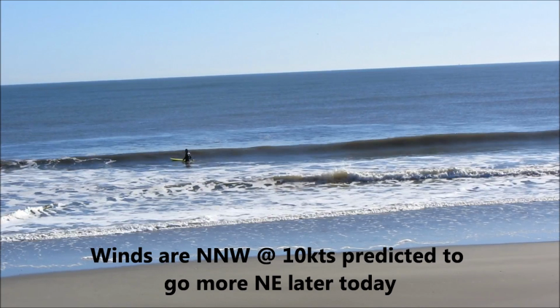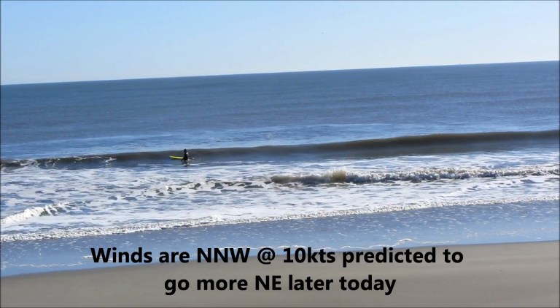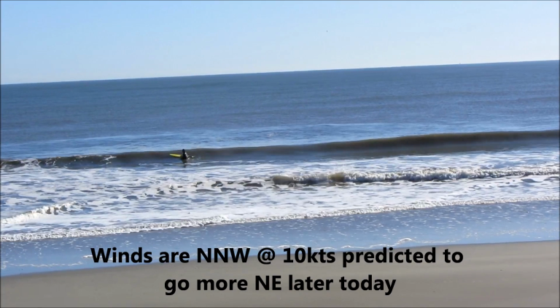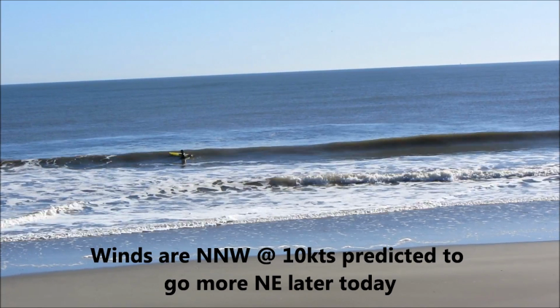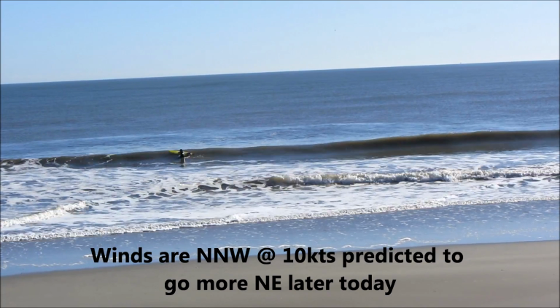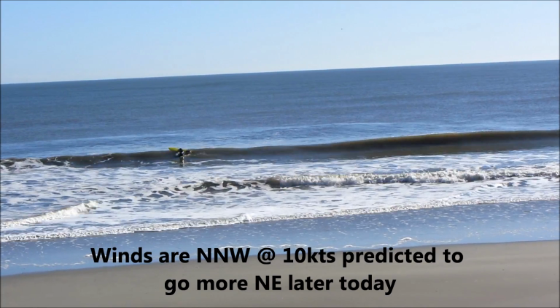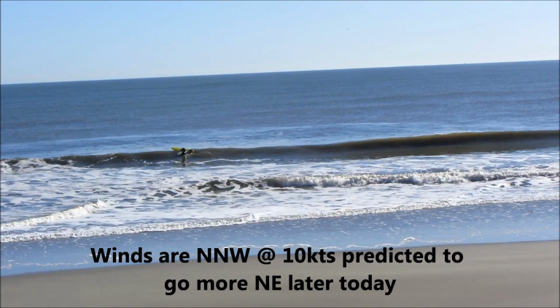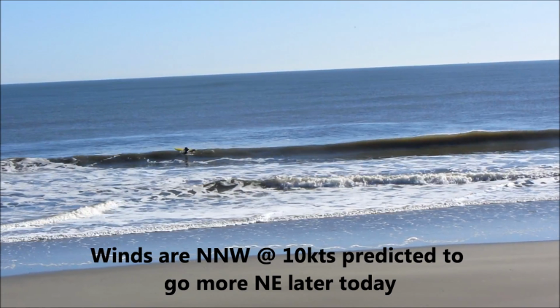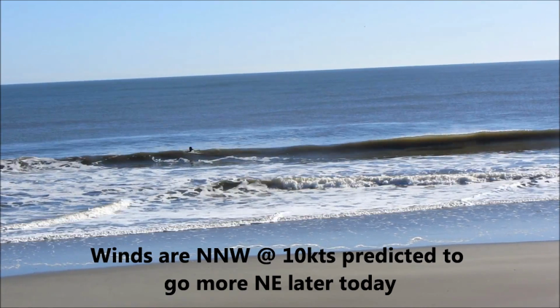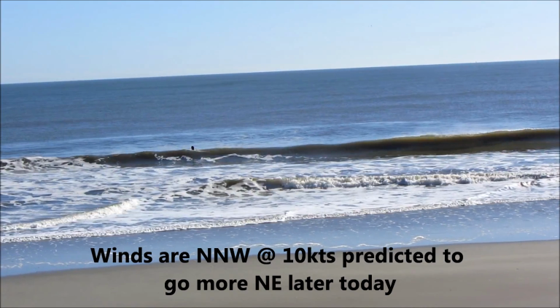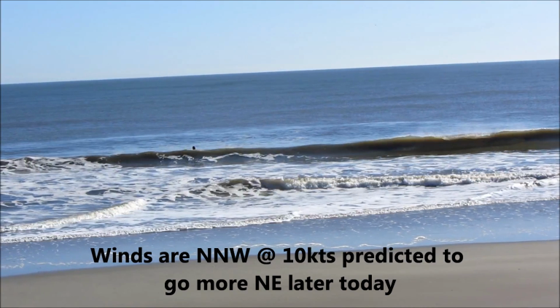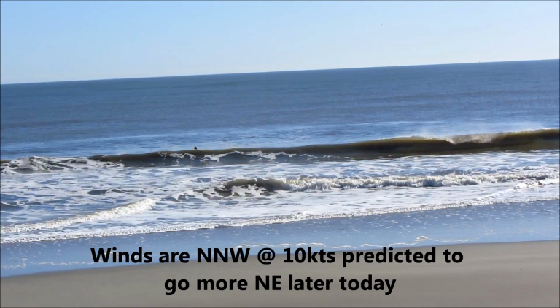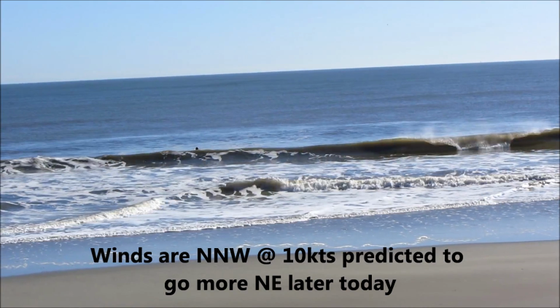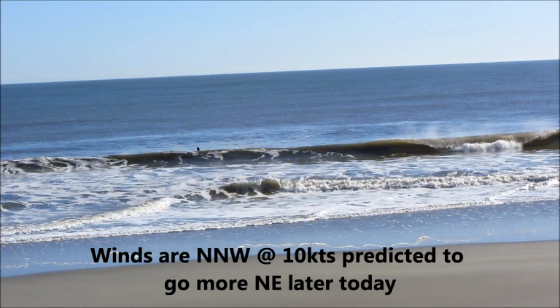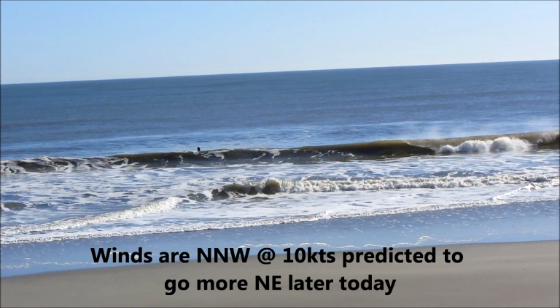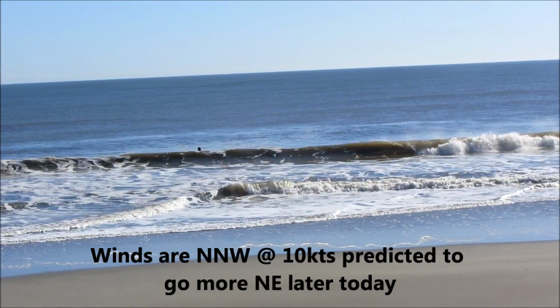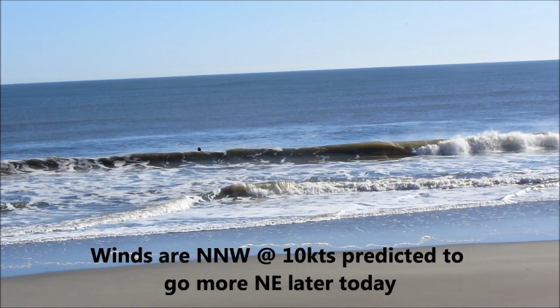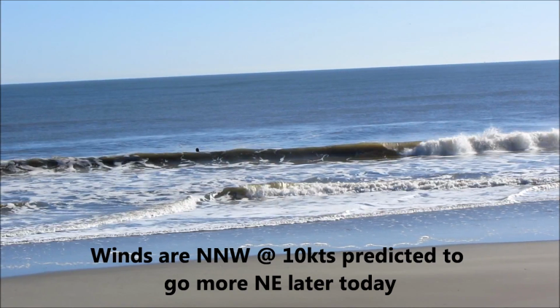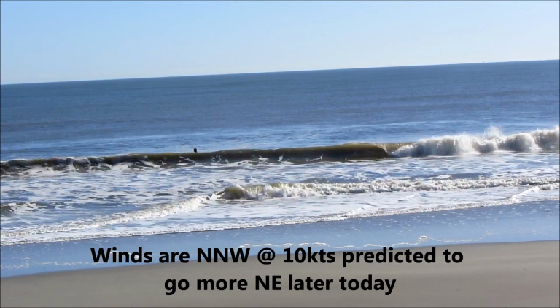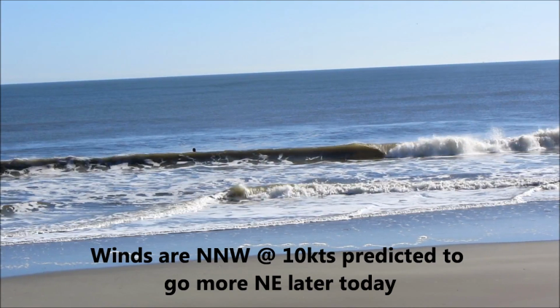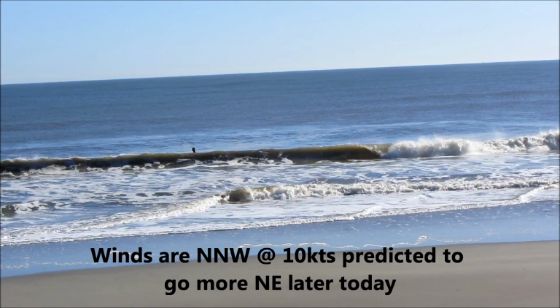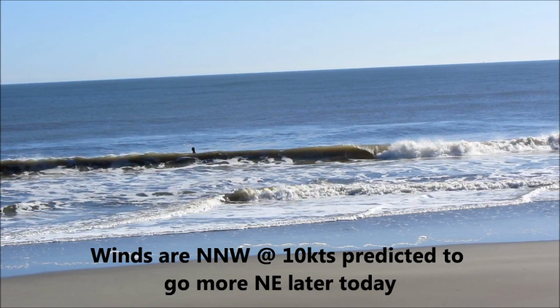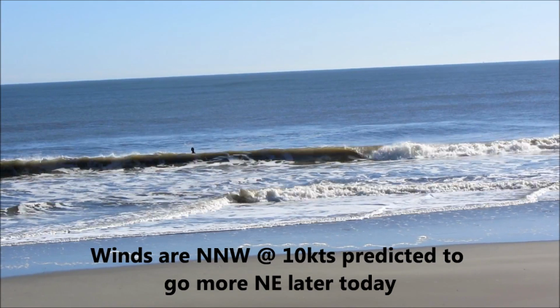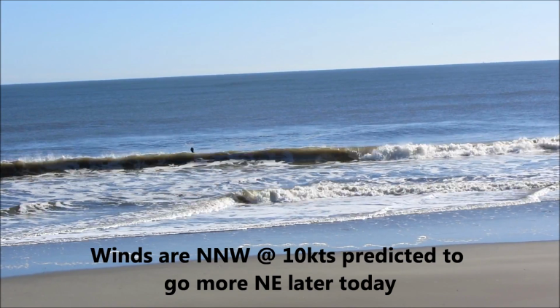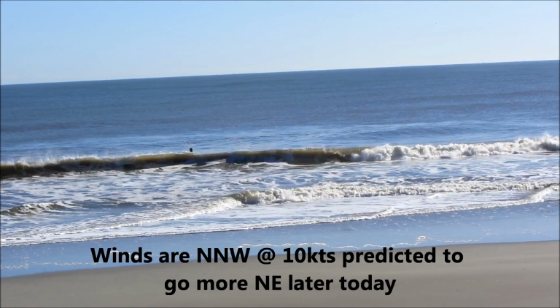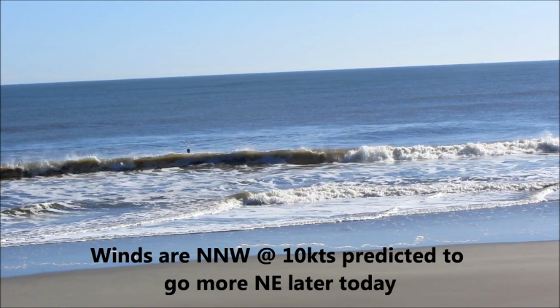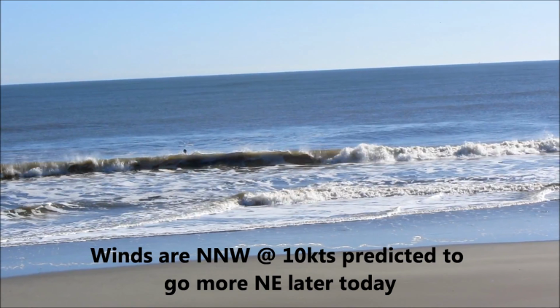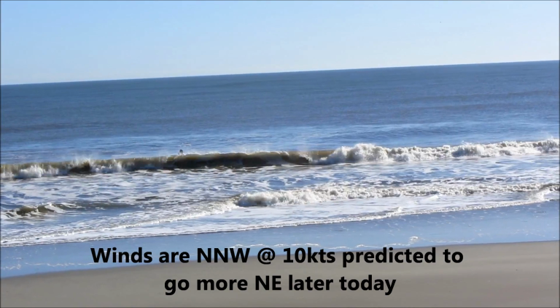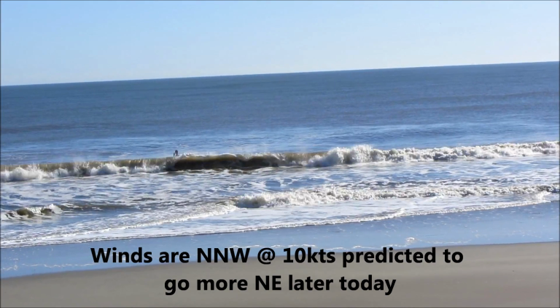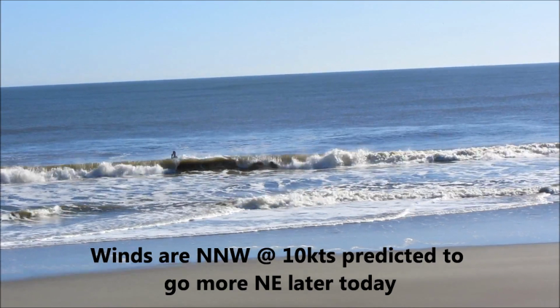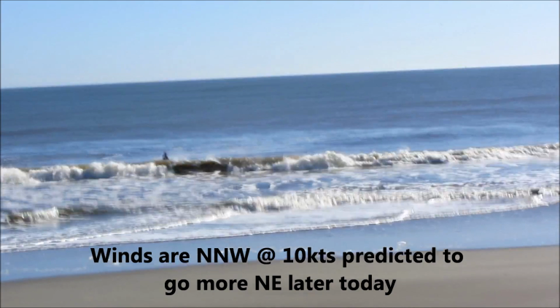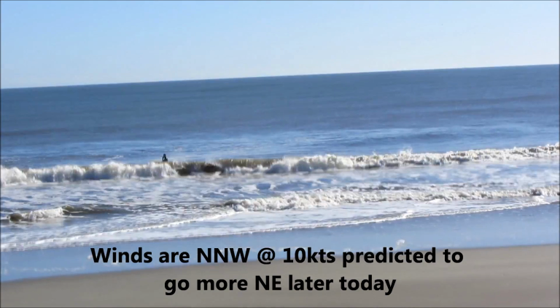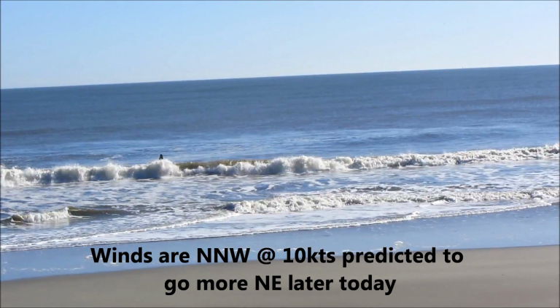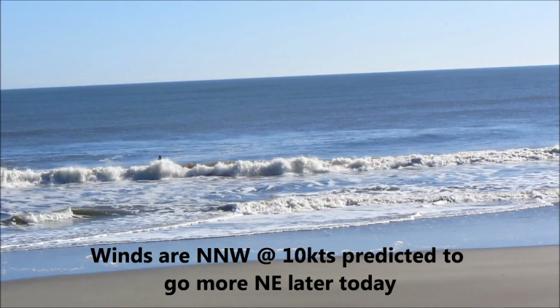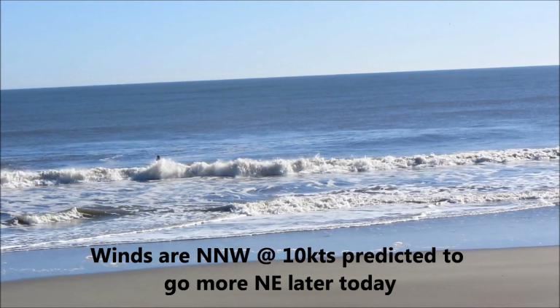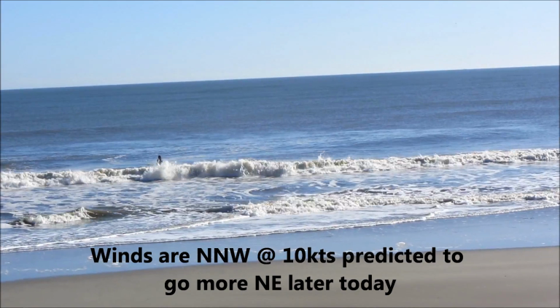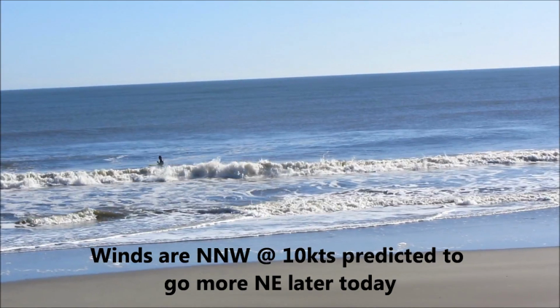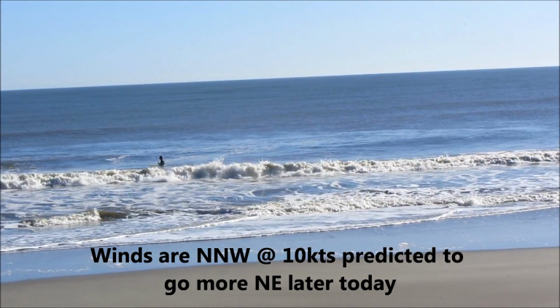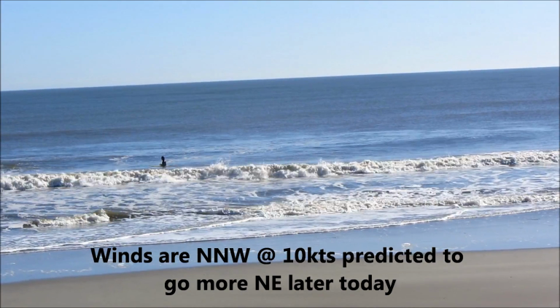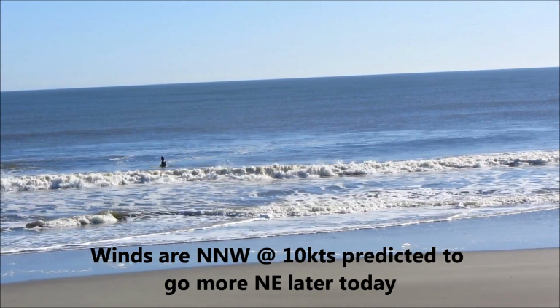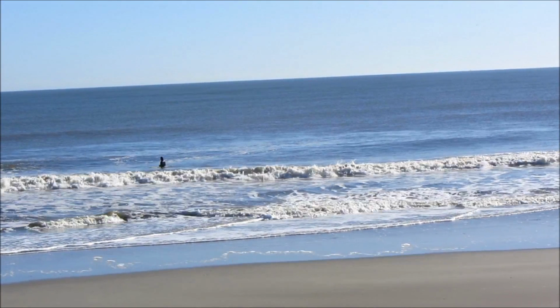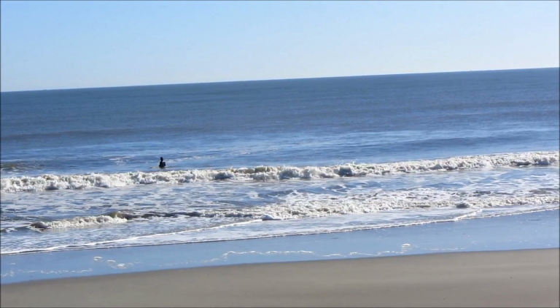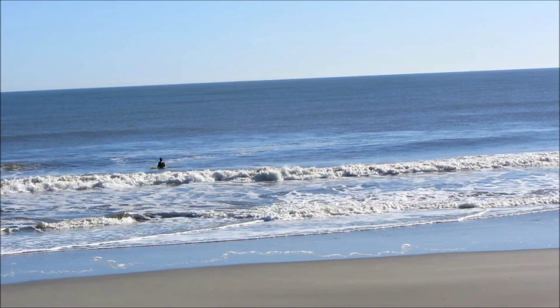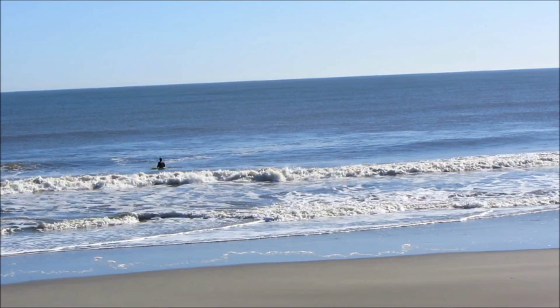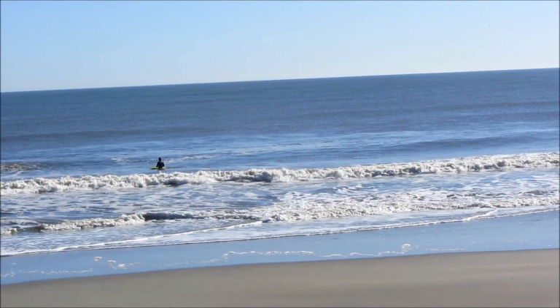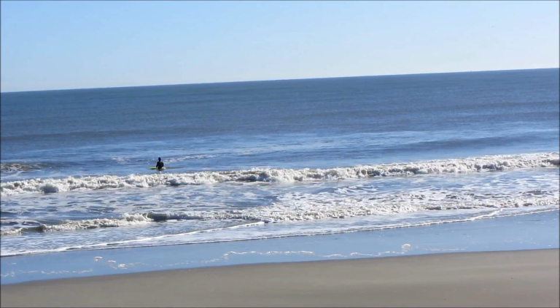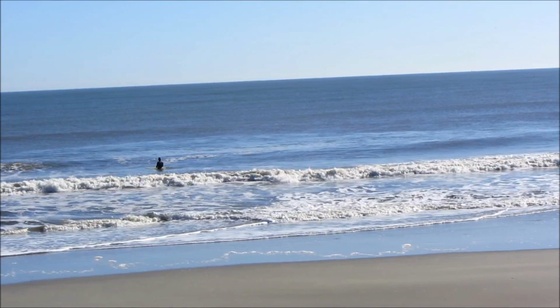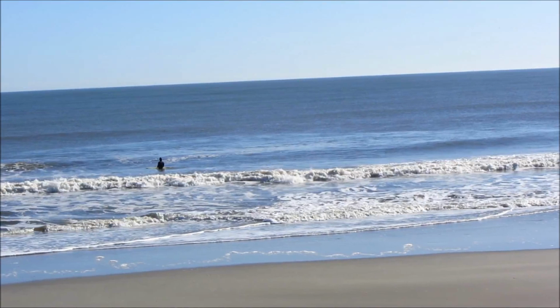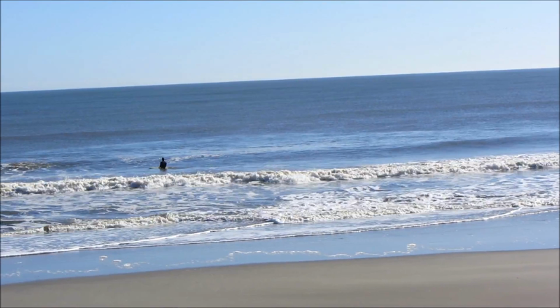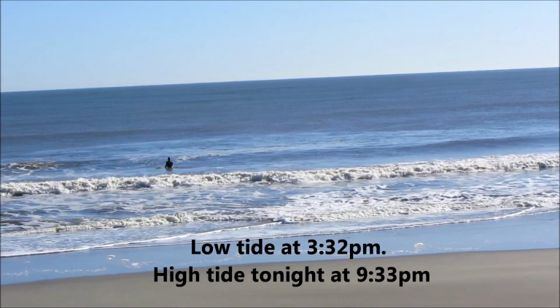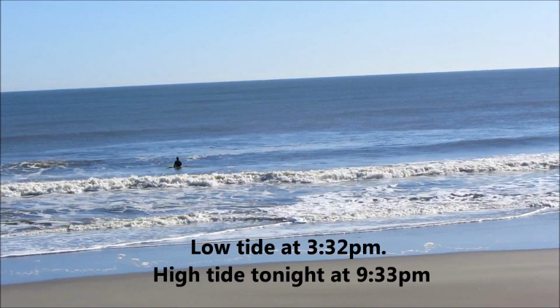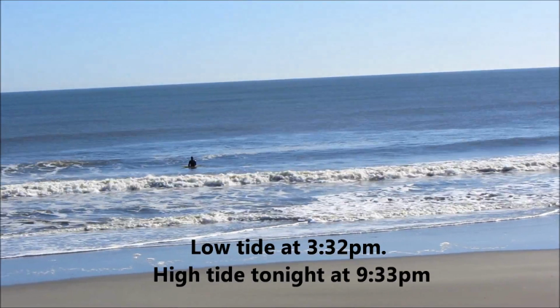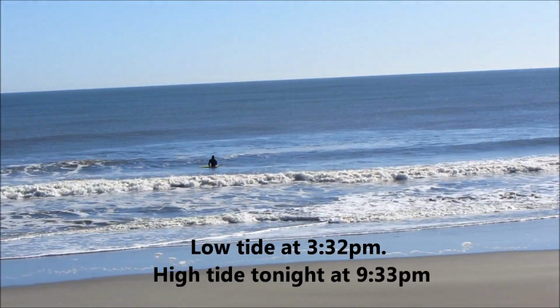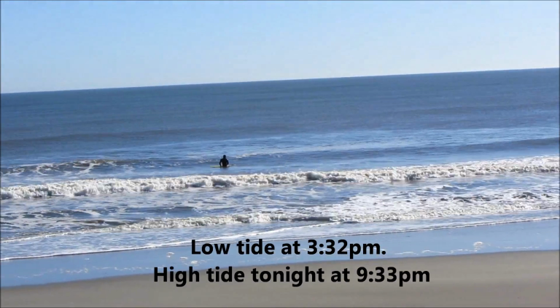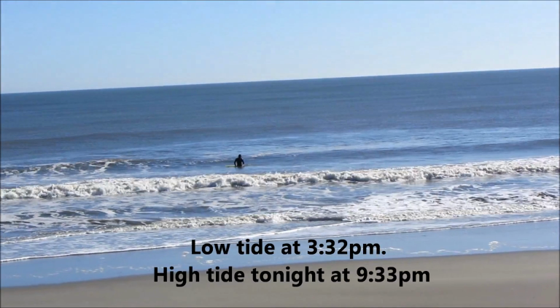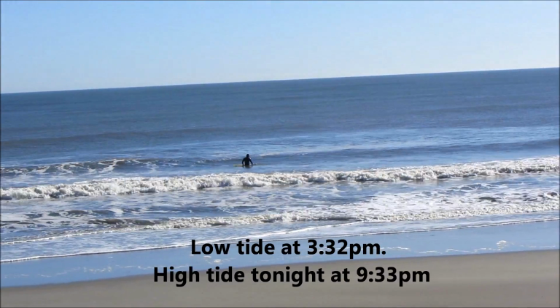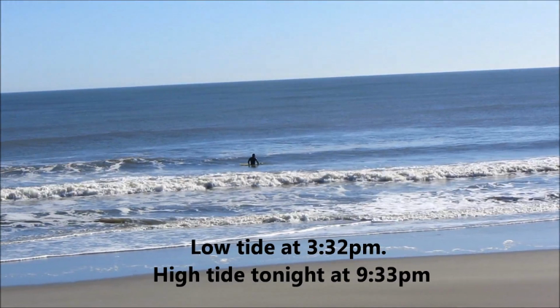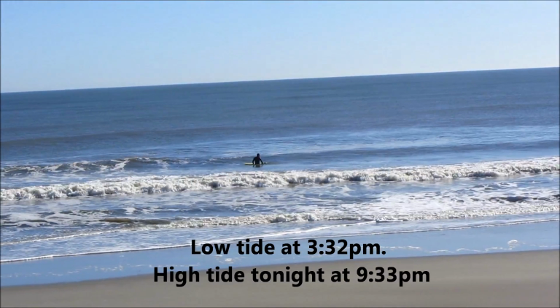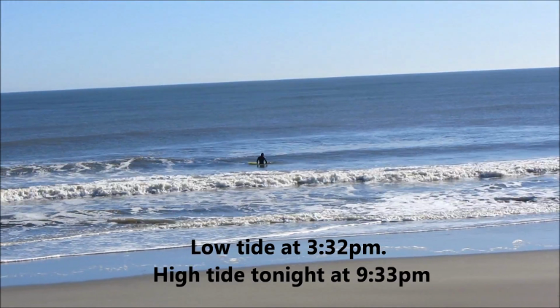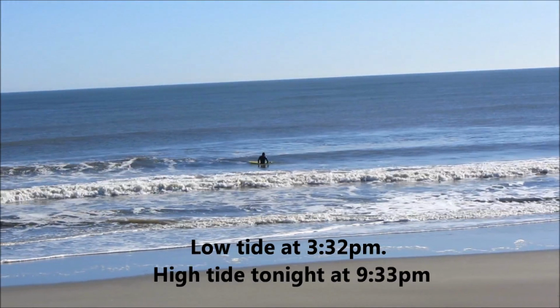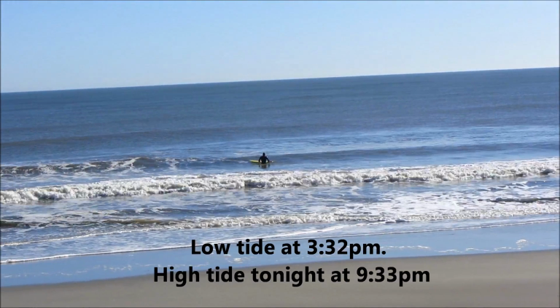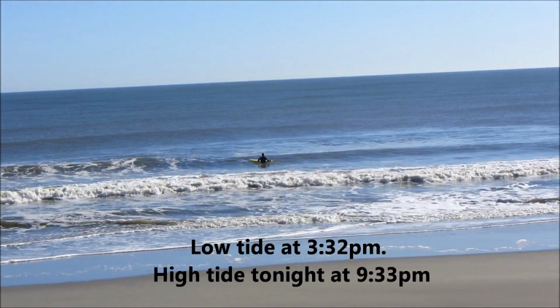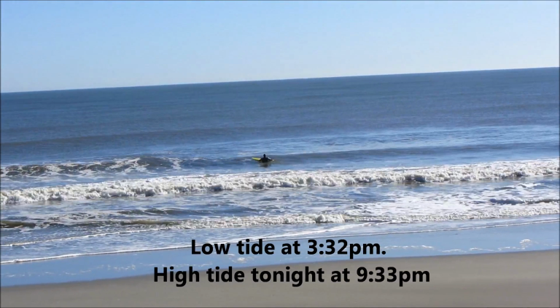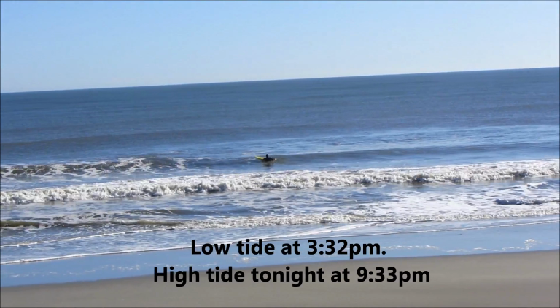Tide was high at 9:10 this morning. It'll be low at 3:32 this afternoon and high again at 9:30 this evening.